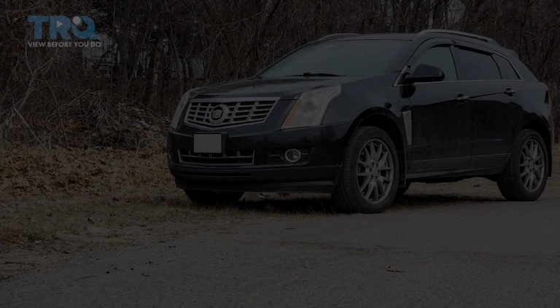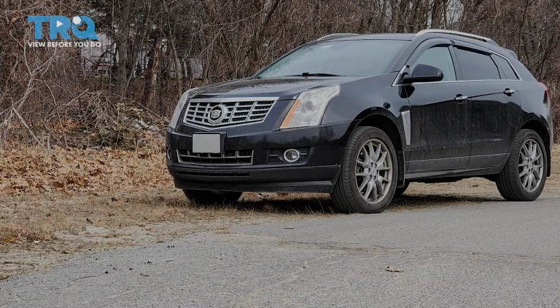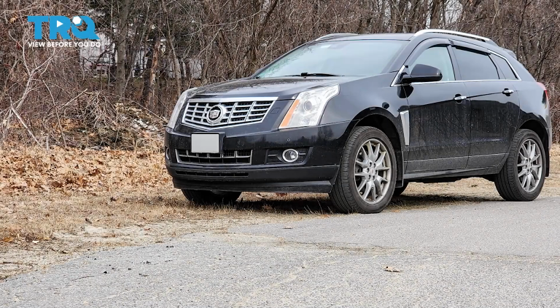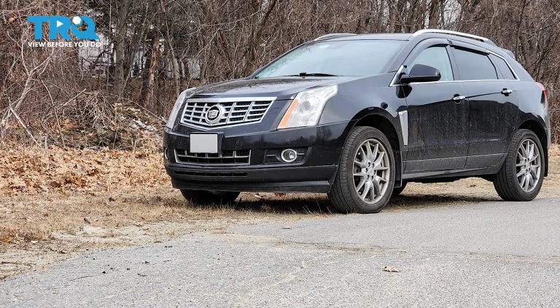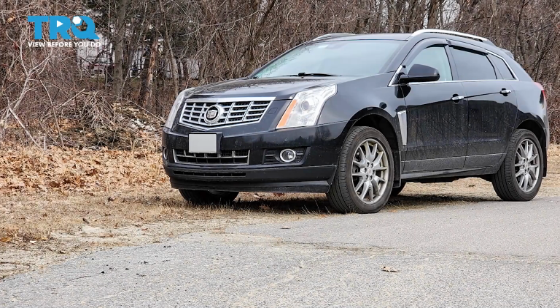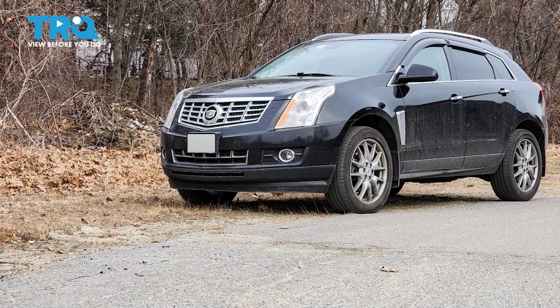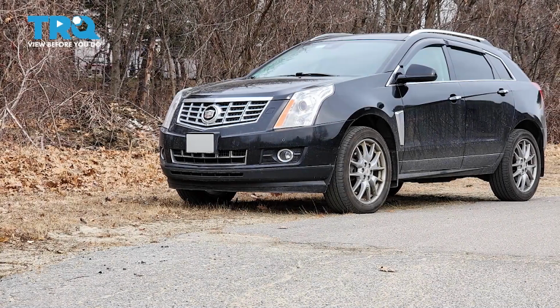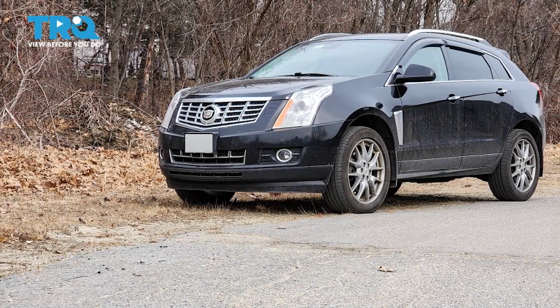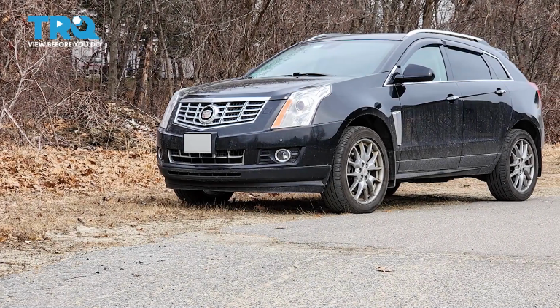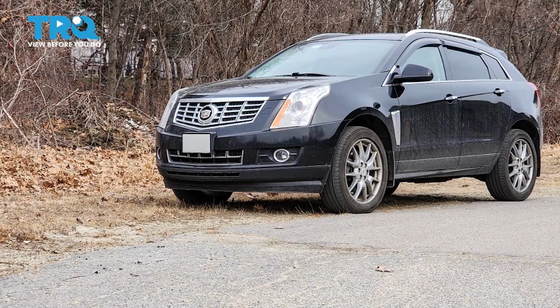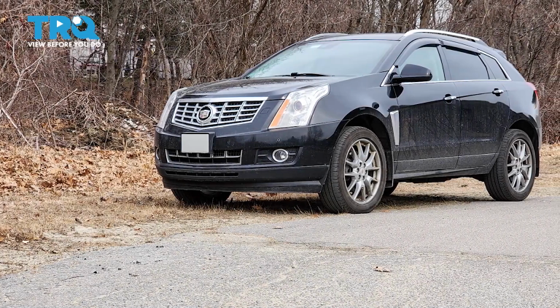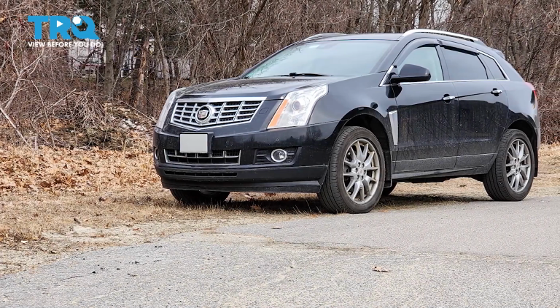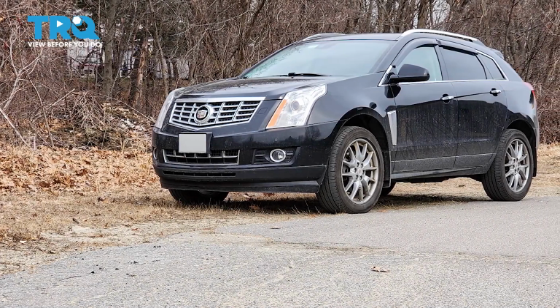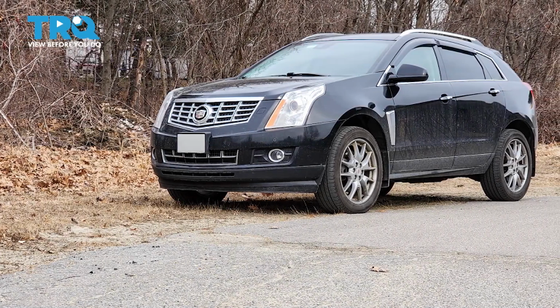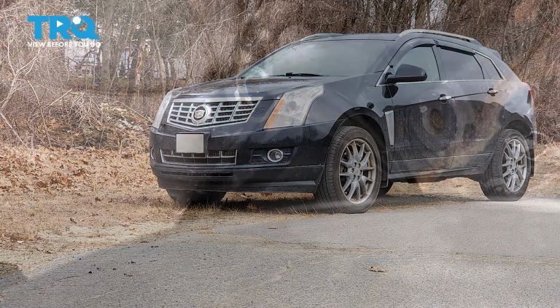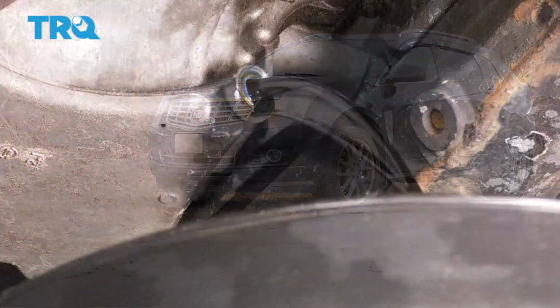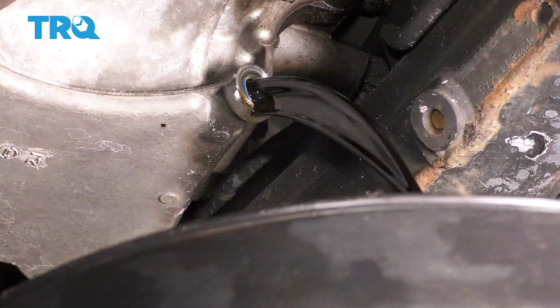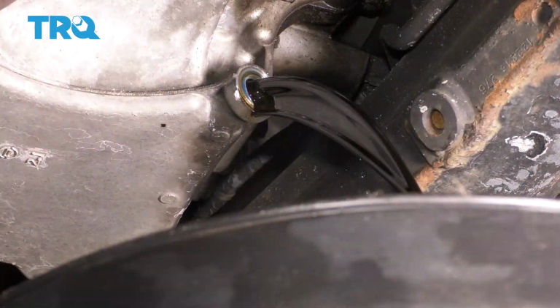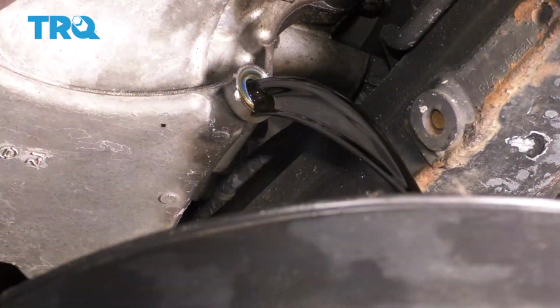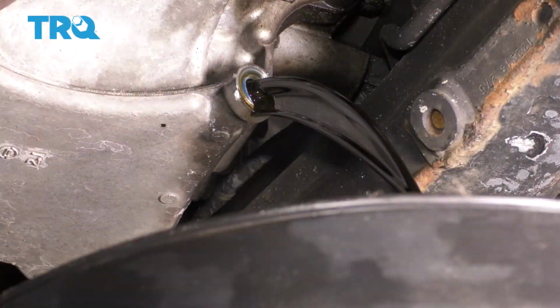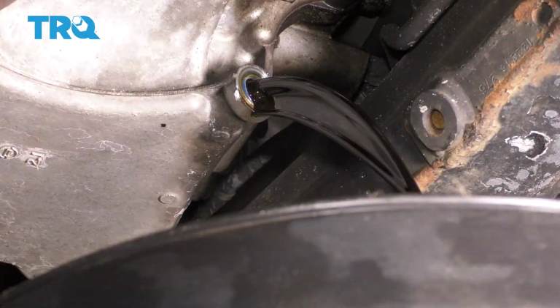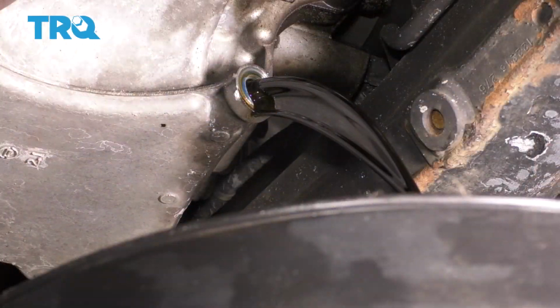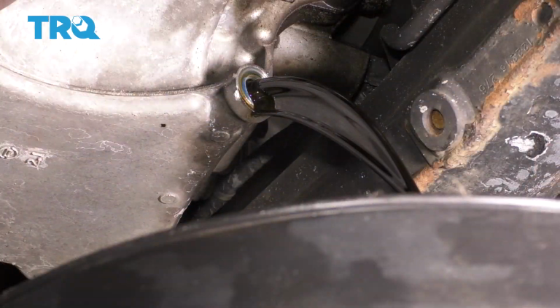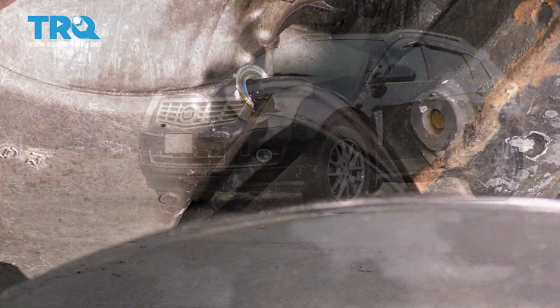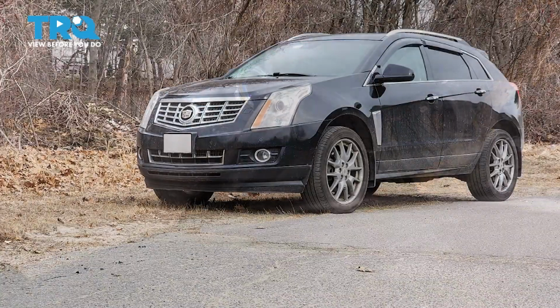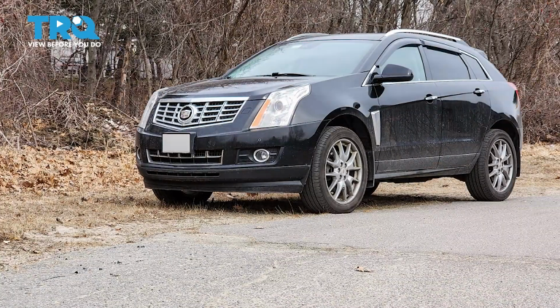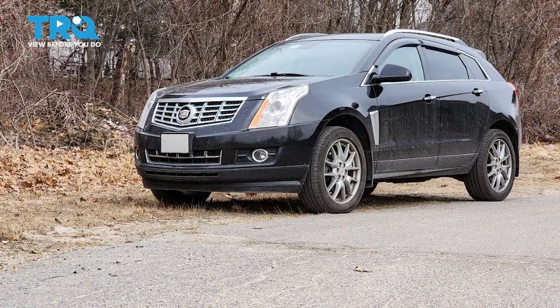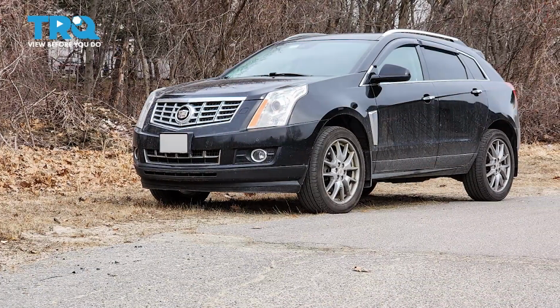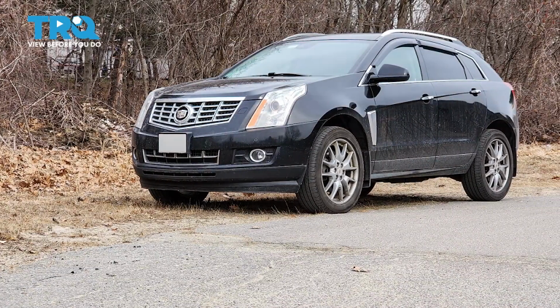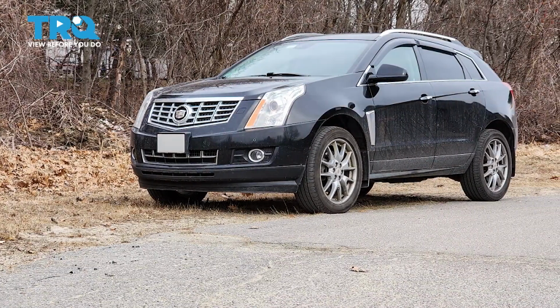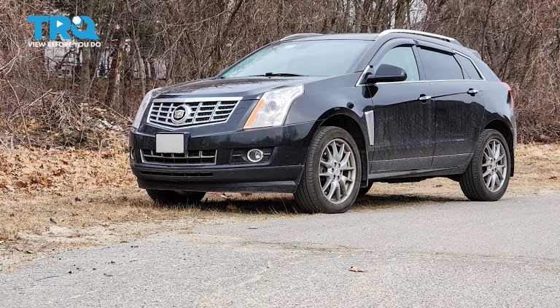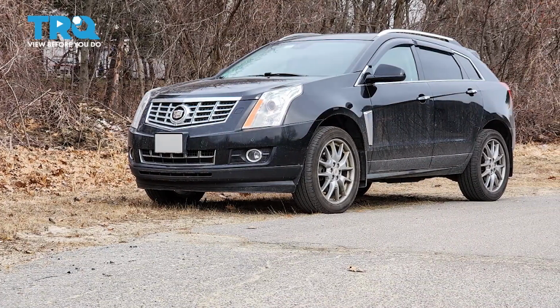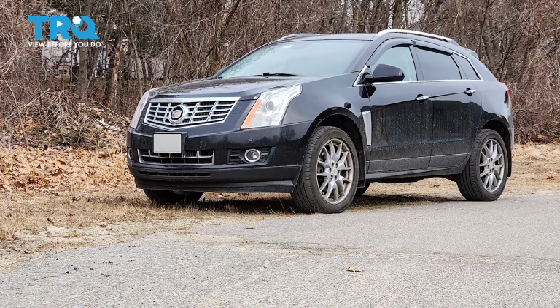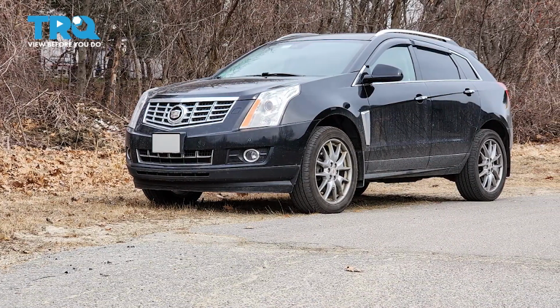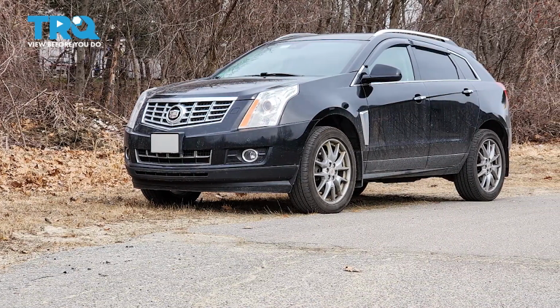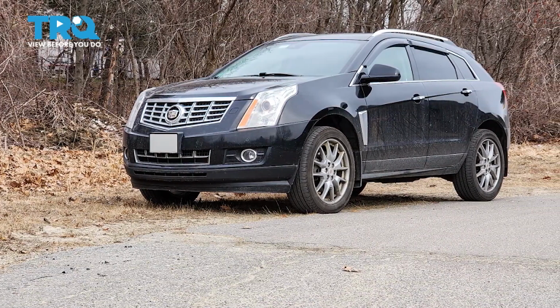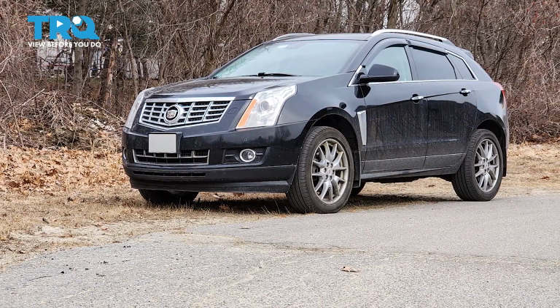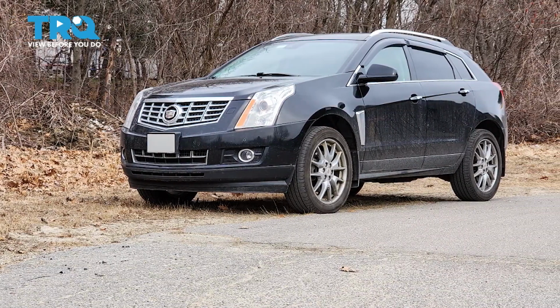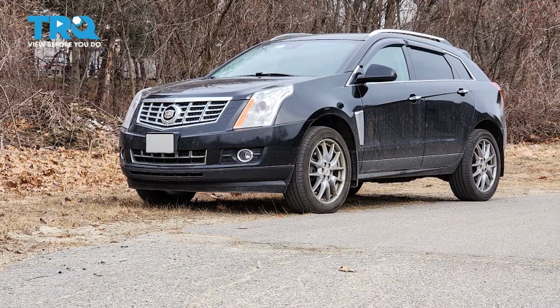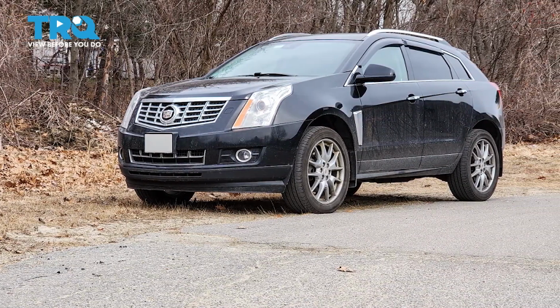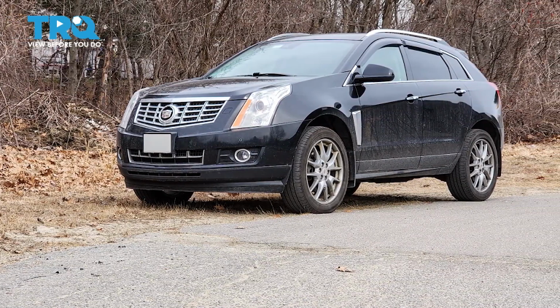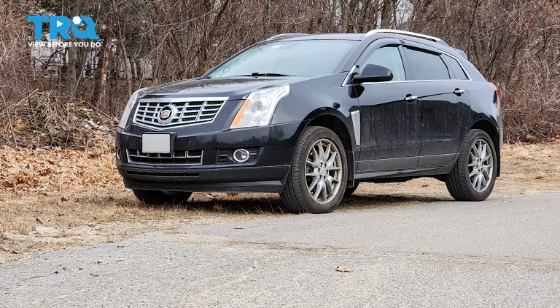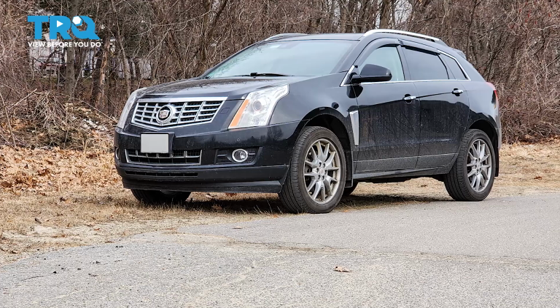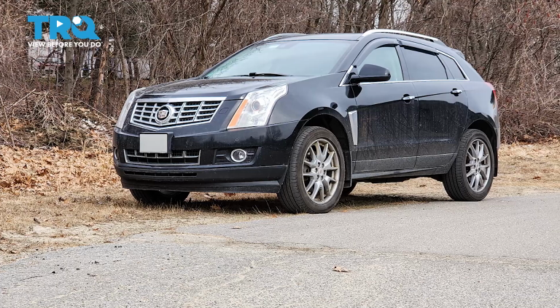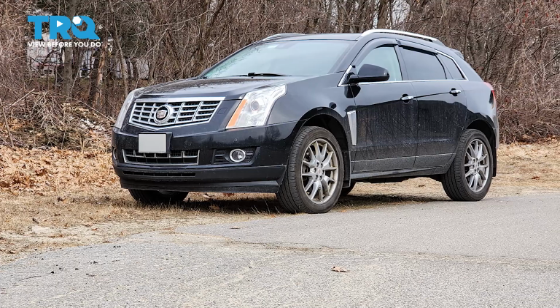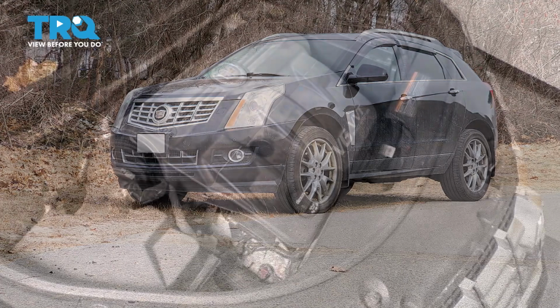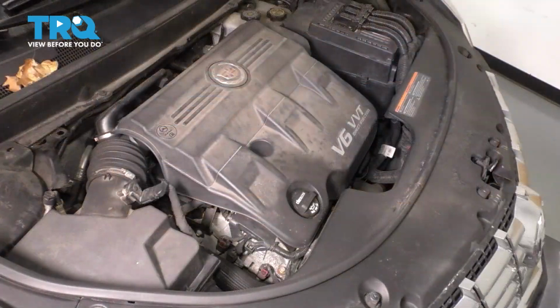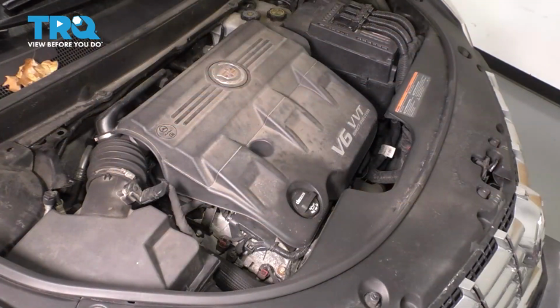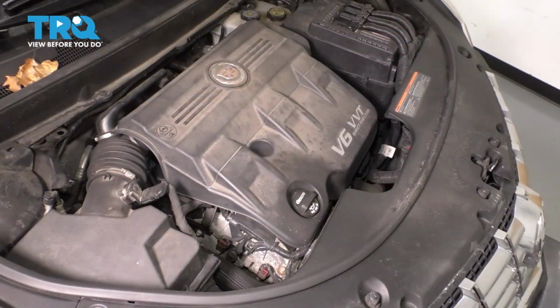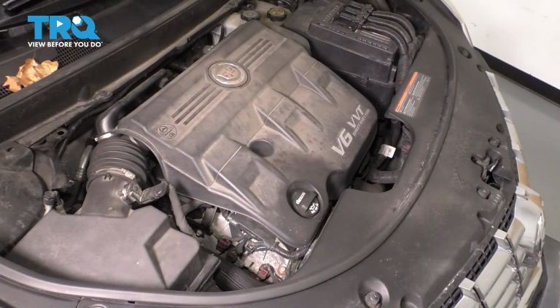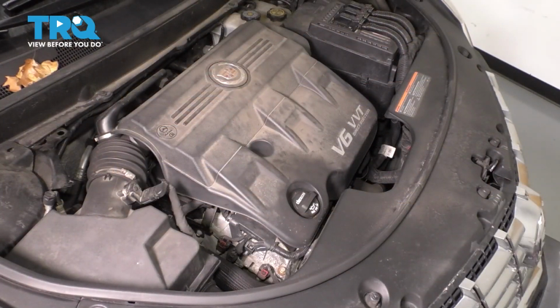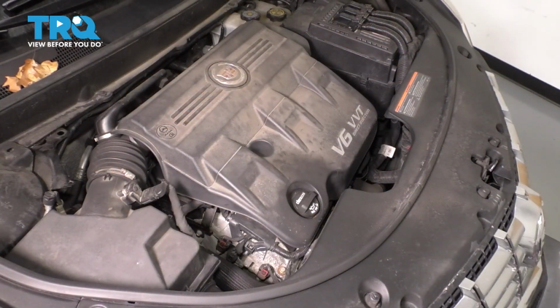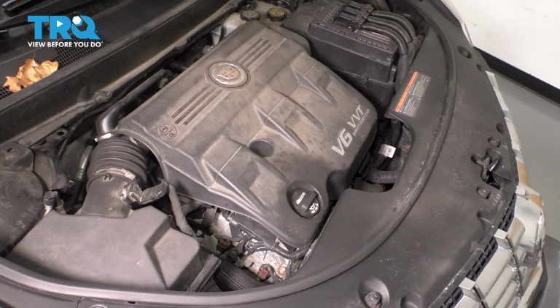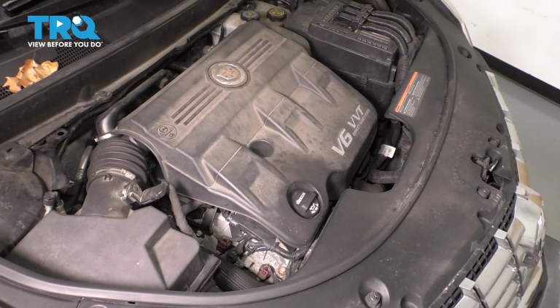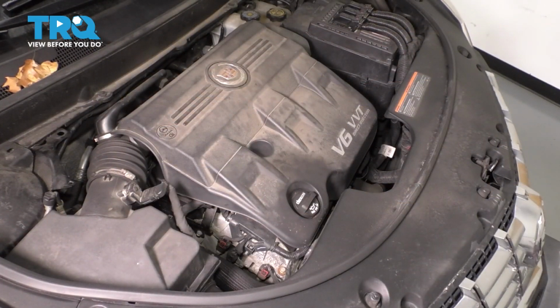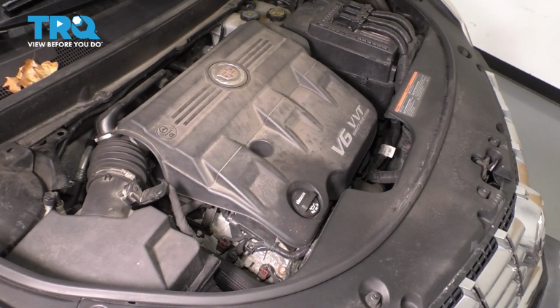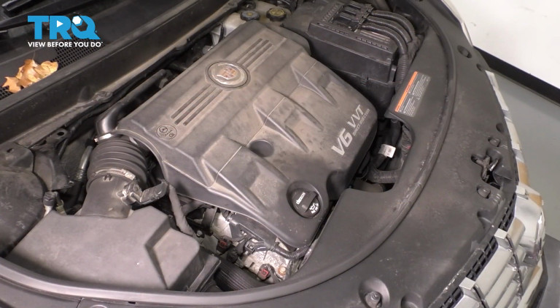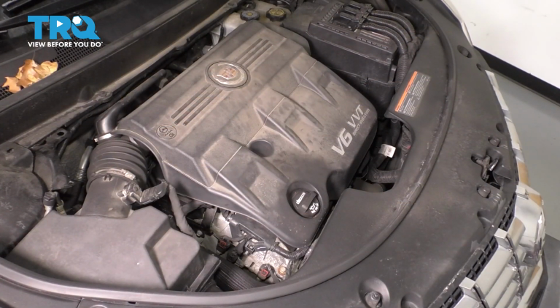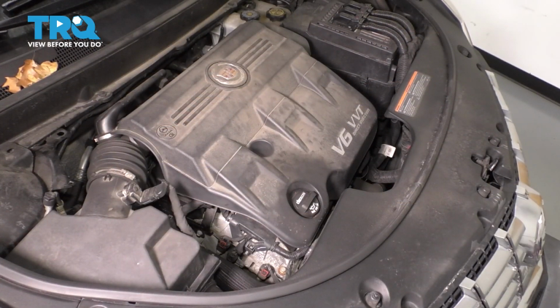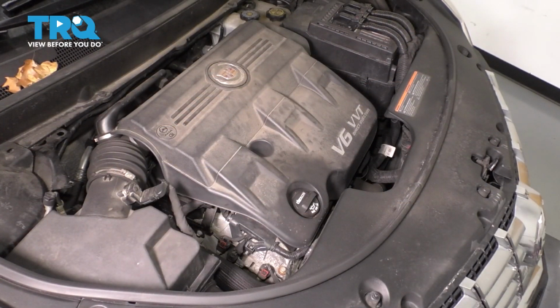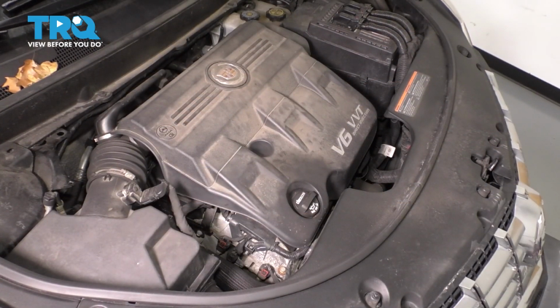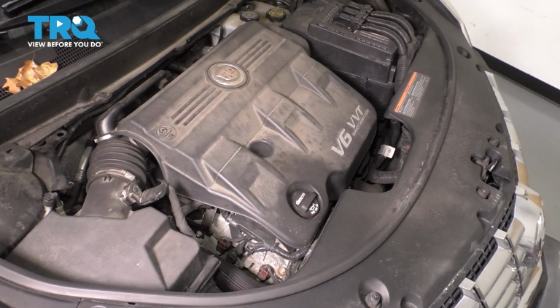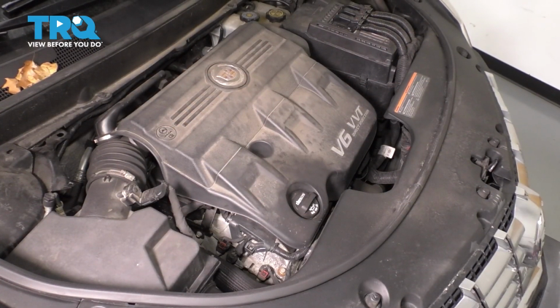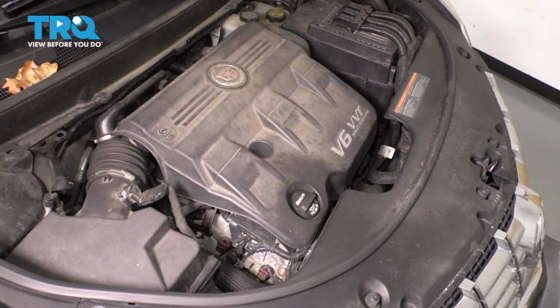In this video, I'm going to show you how to do an oil change on this 2013 Cadillac SRX with a 3.6 liter V6. Let's get started.